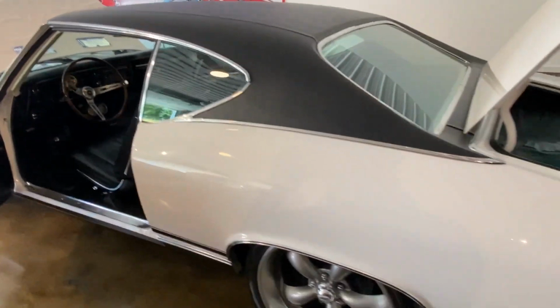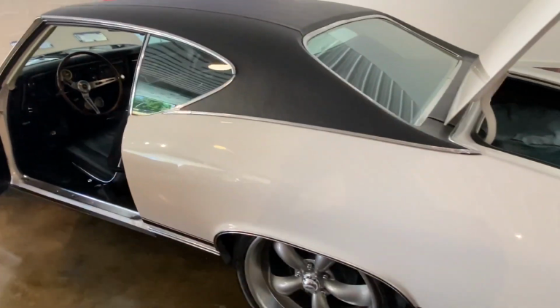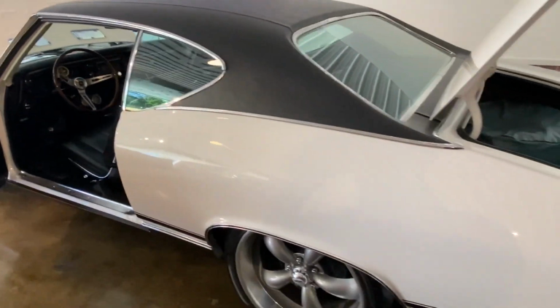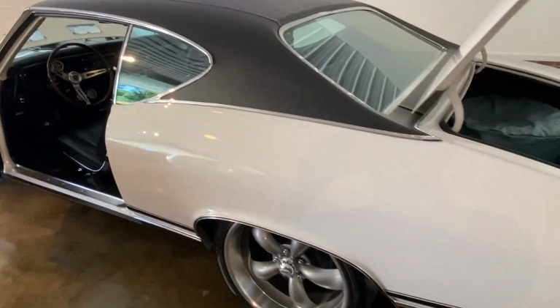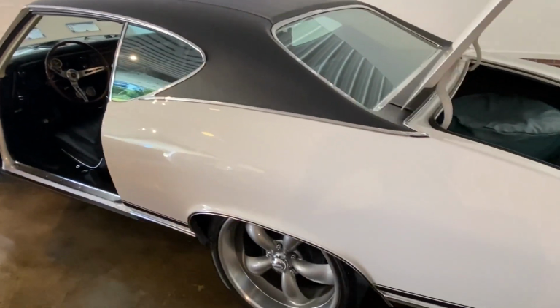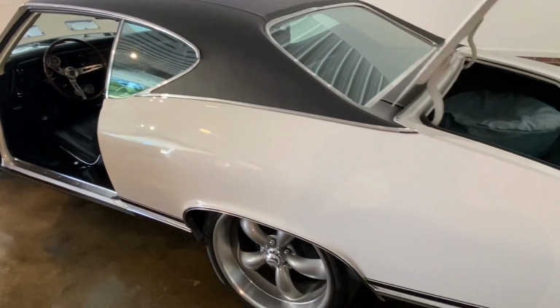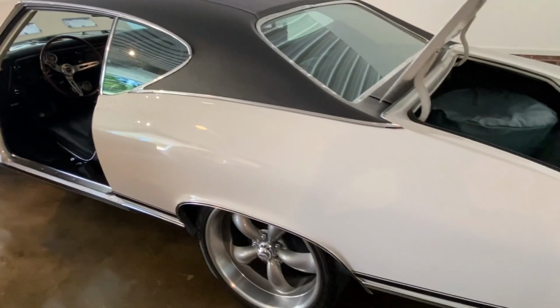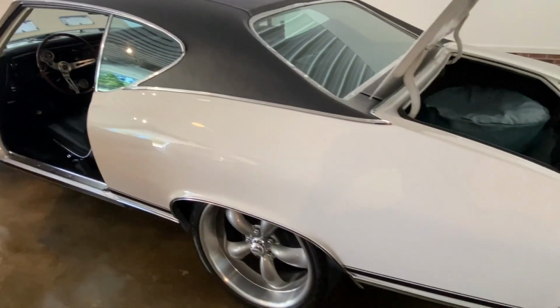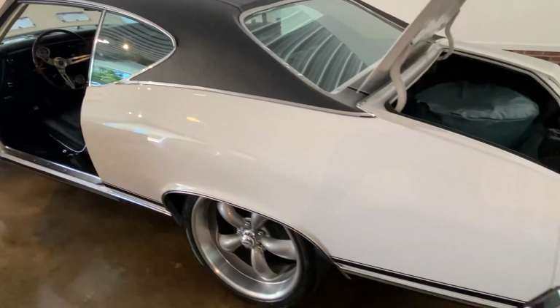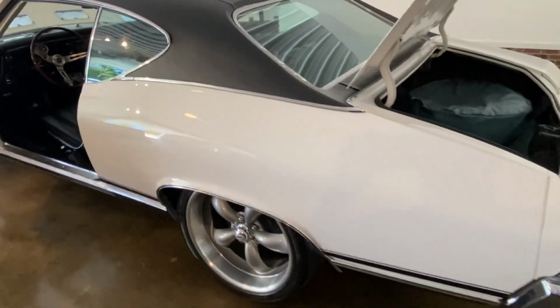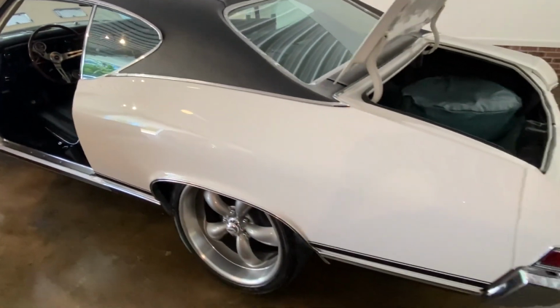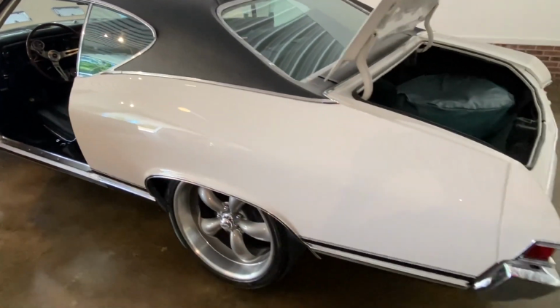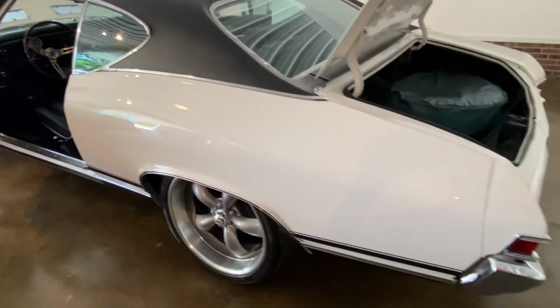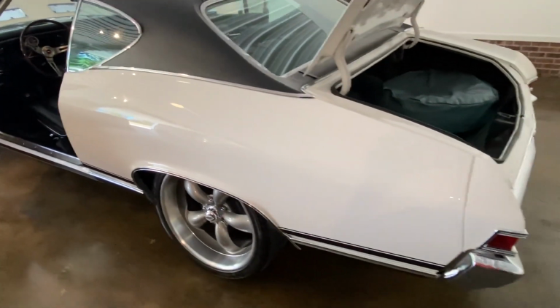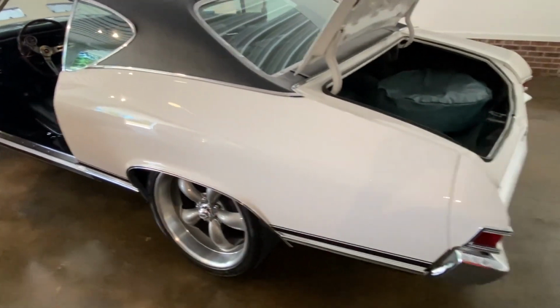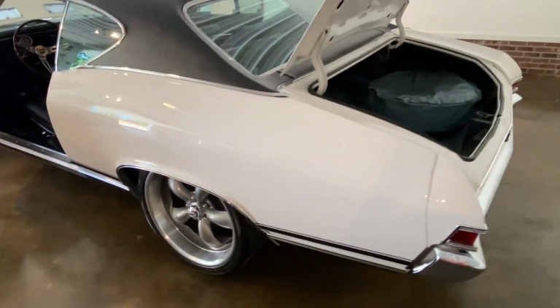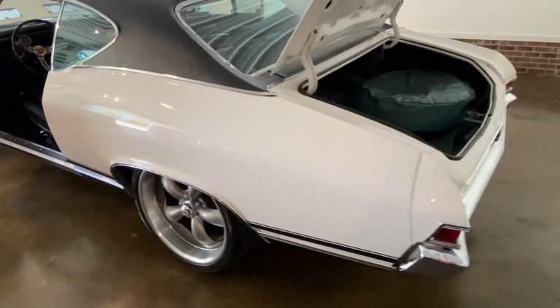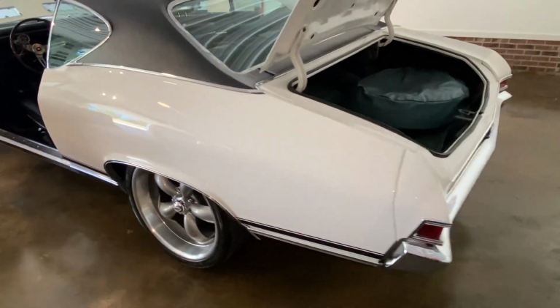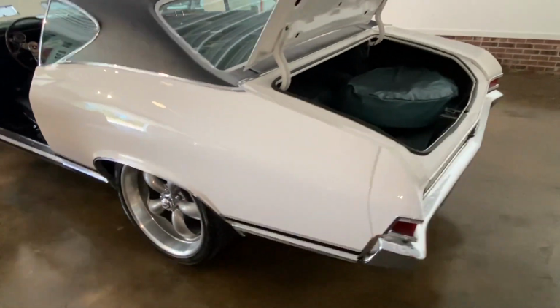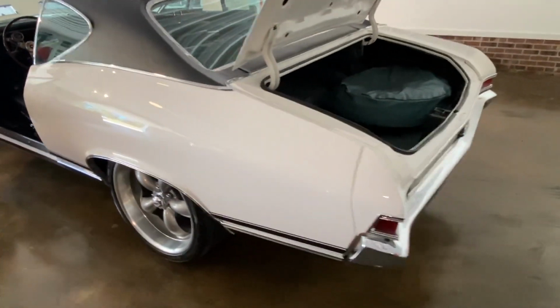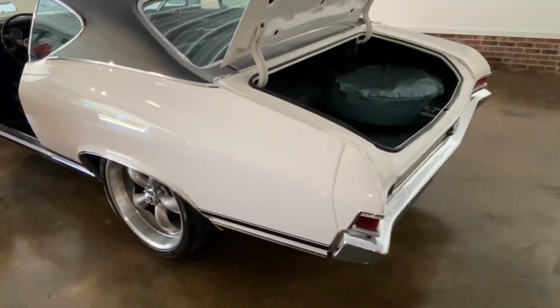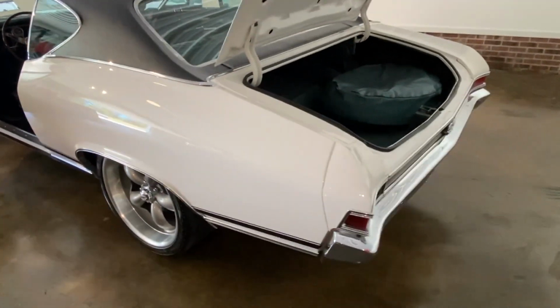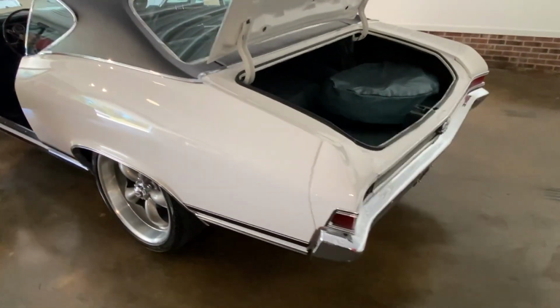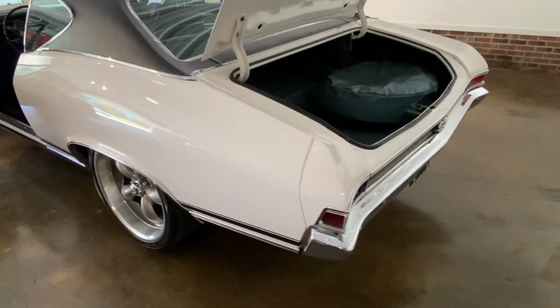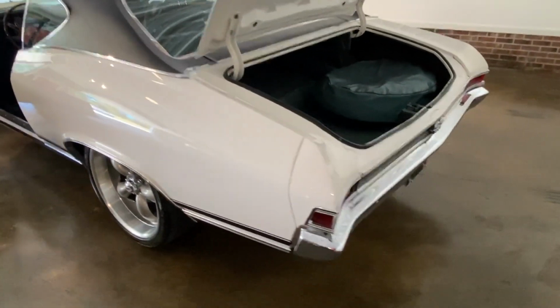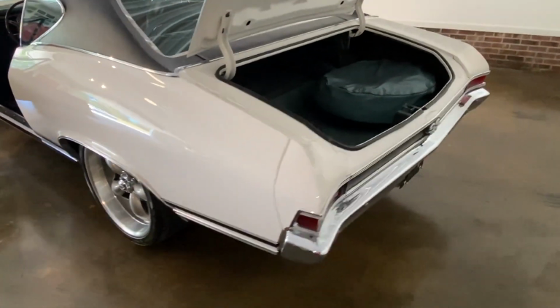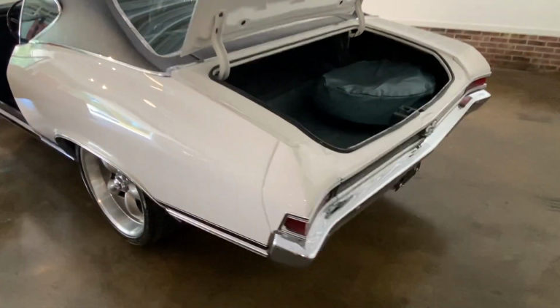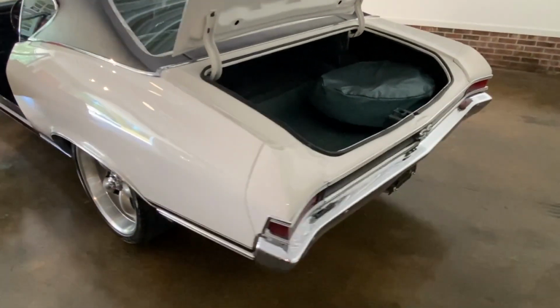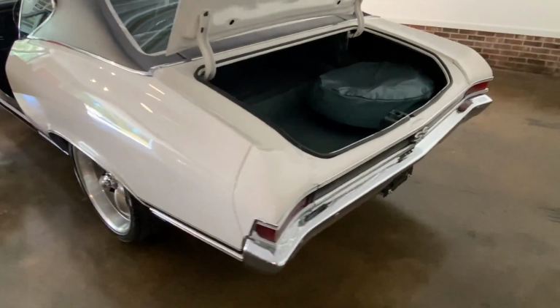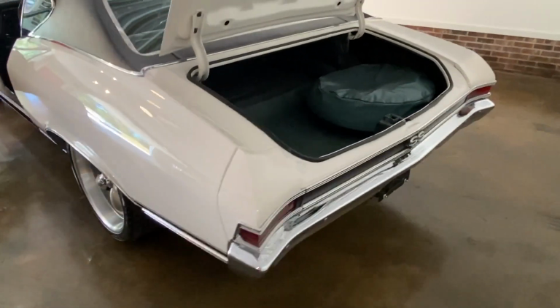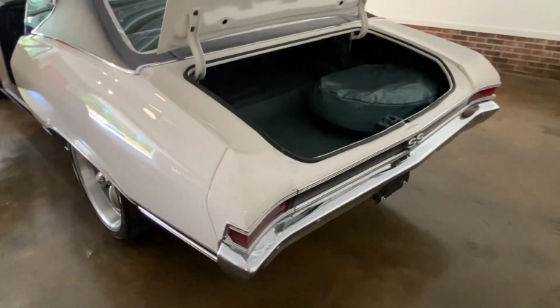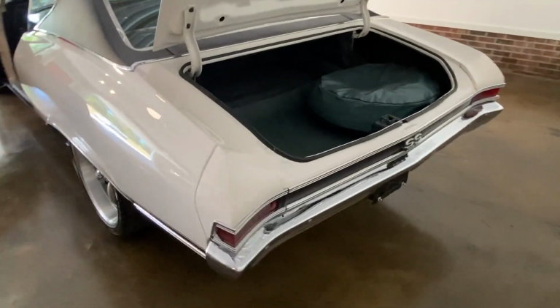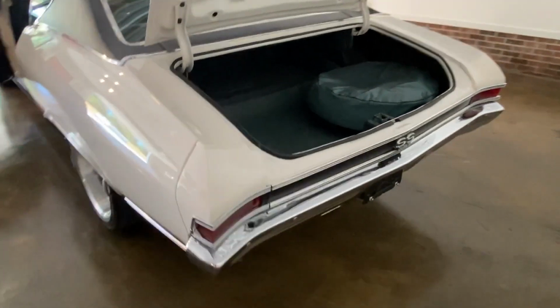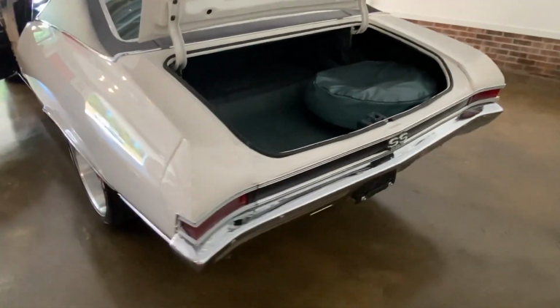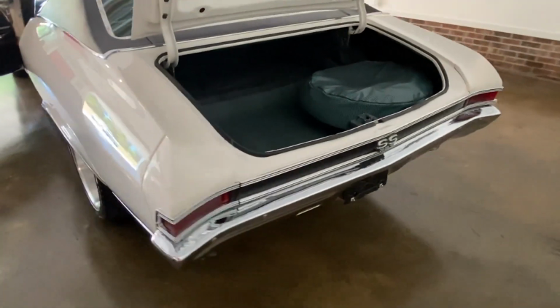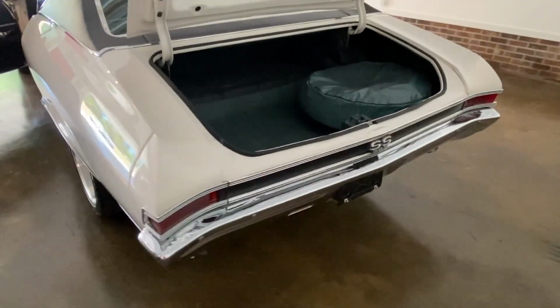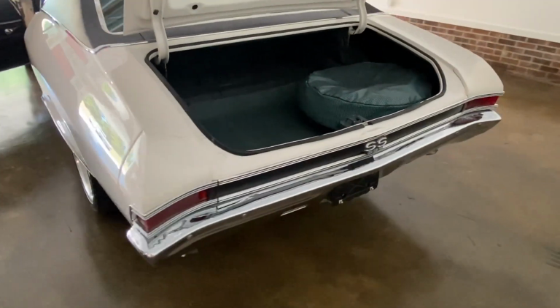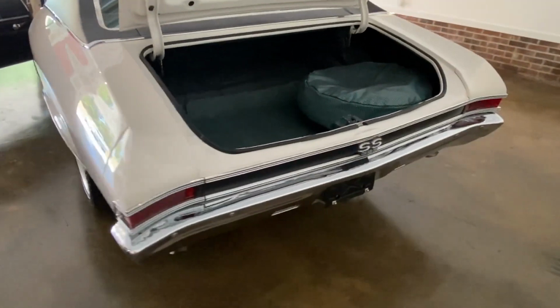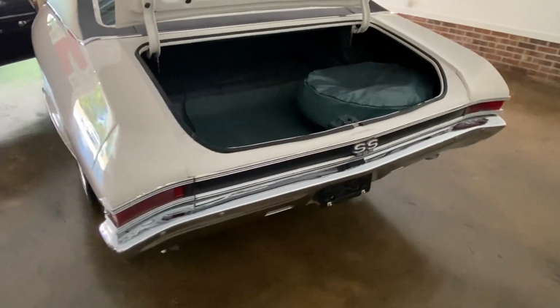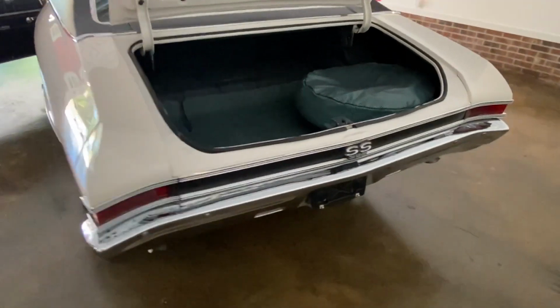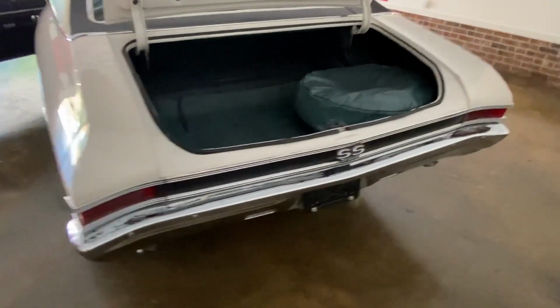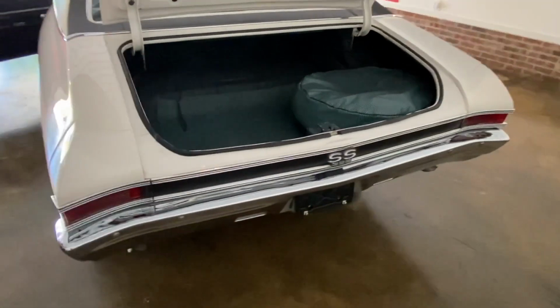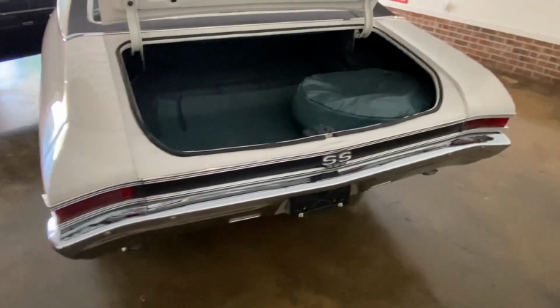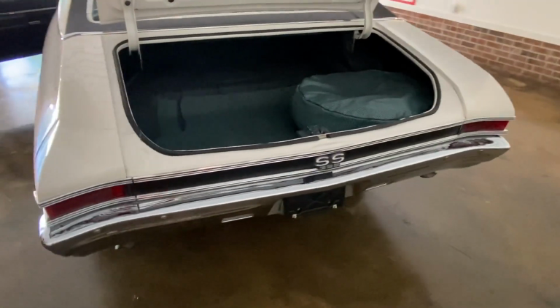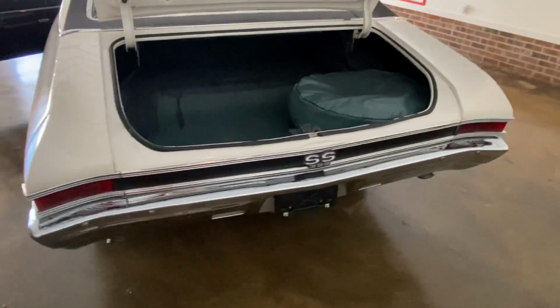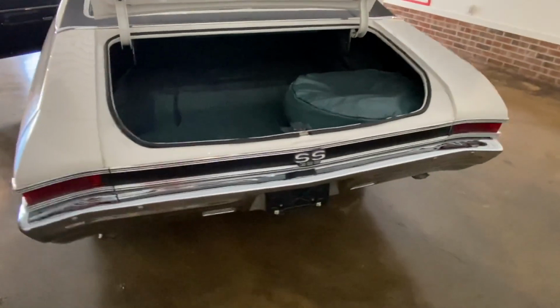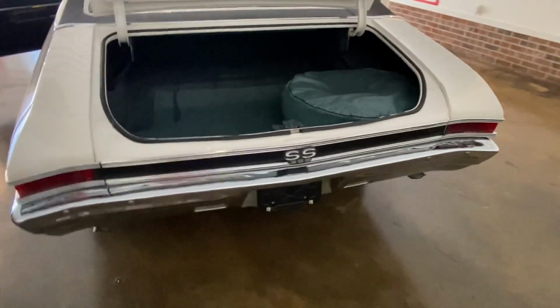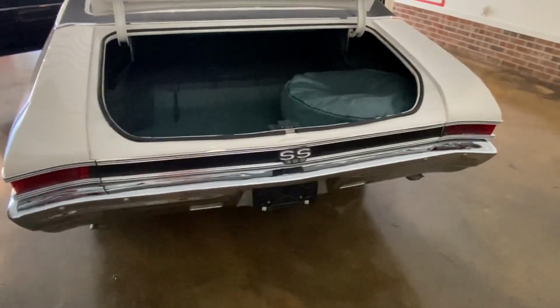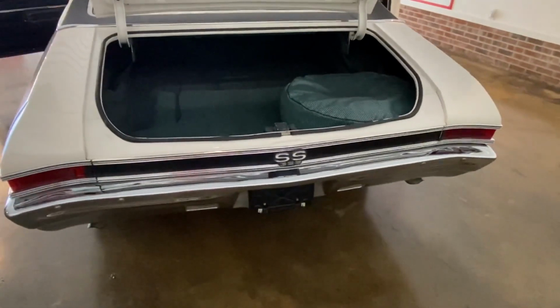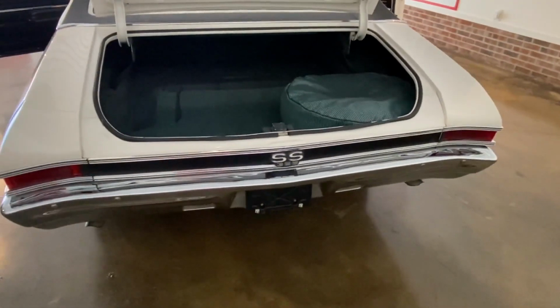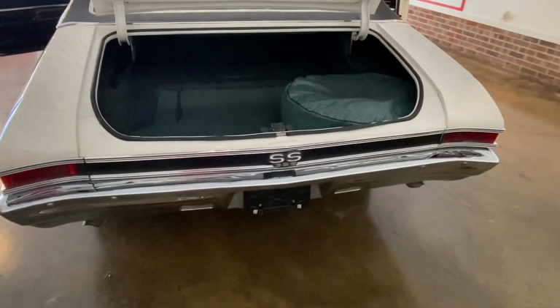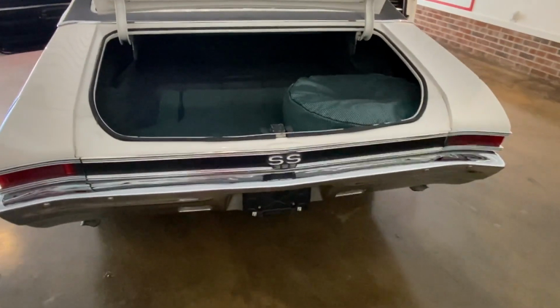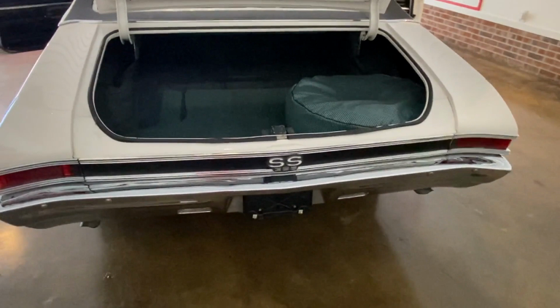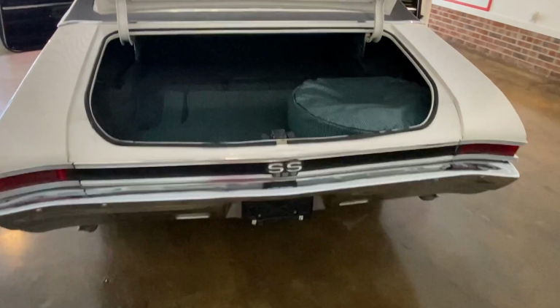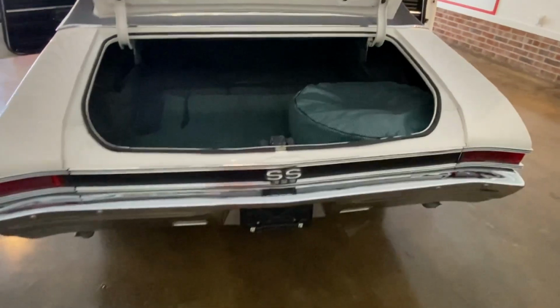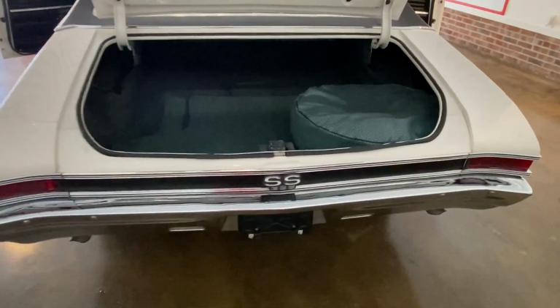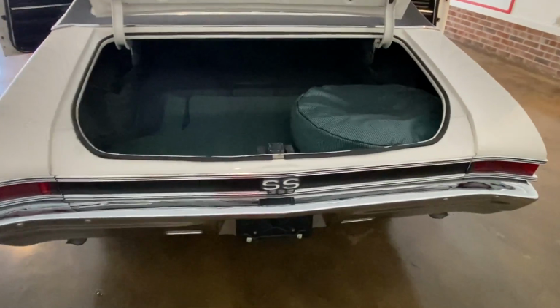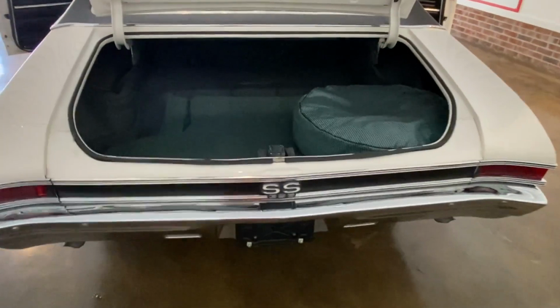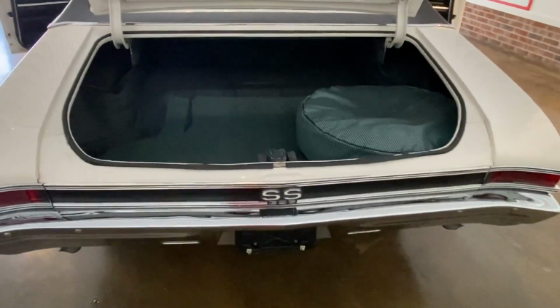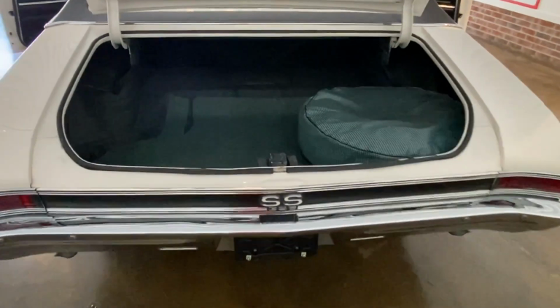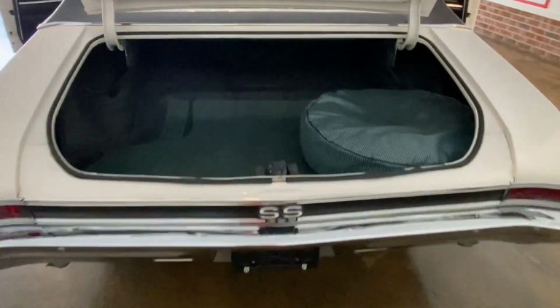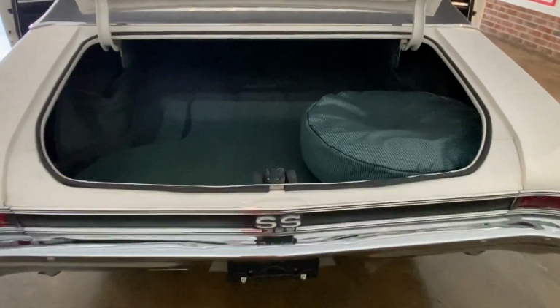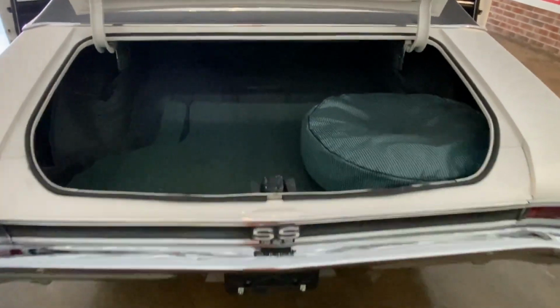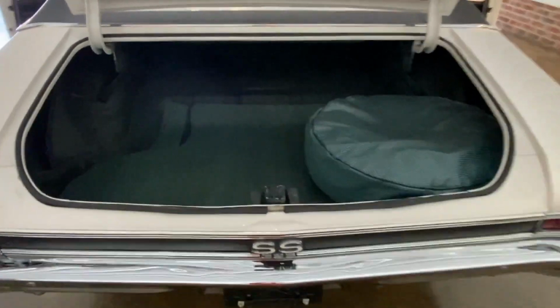It's got a set of koi wheels on it. If you look at your trunk there, it's got a new trunk mat and that spare tire cover.